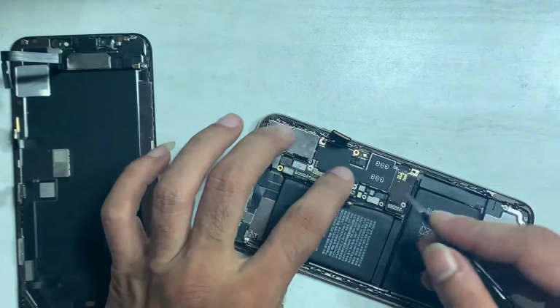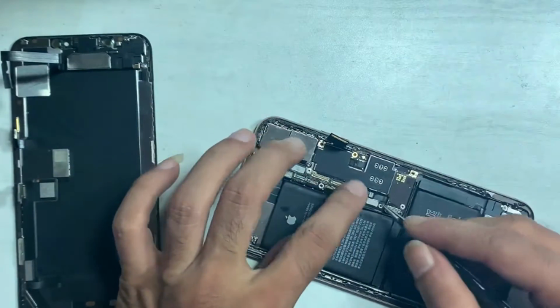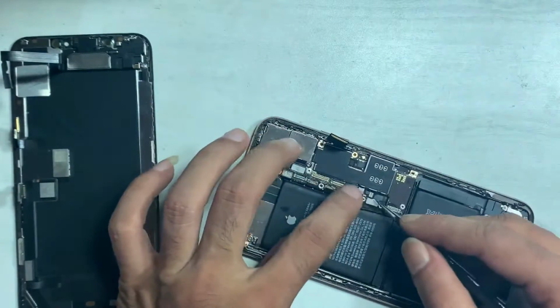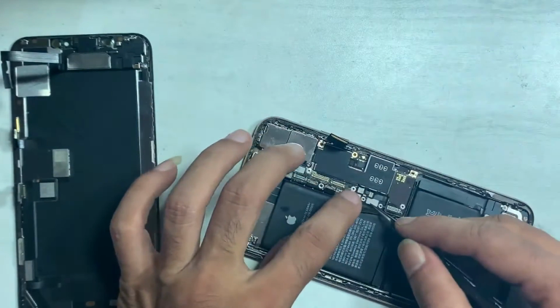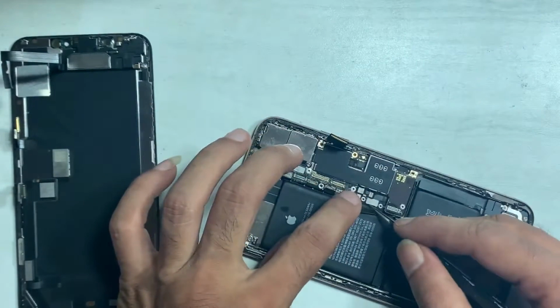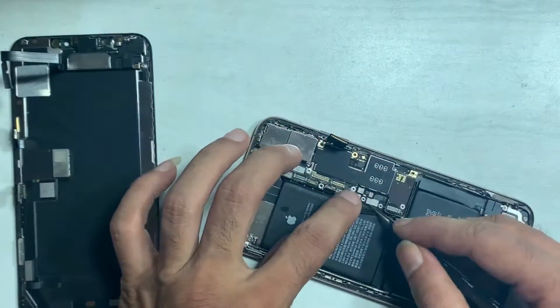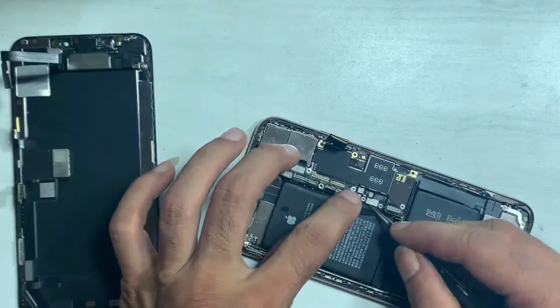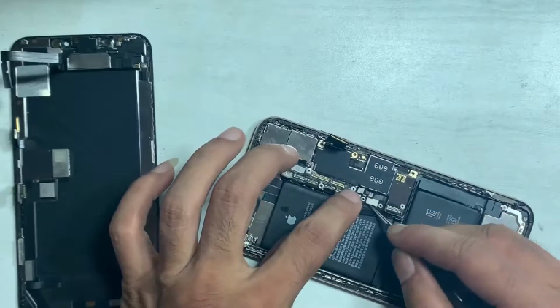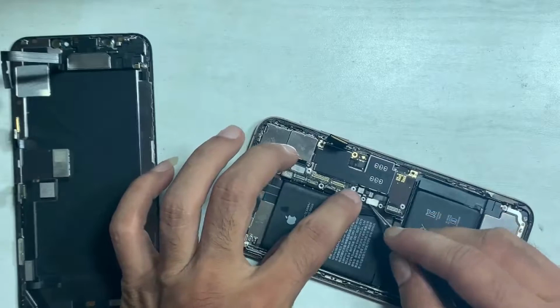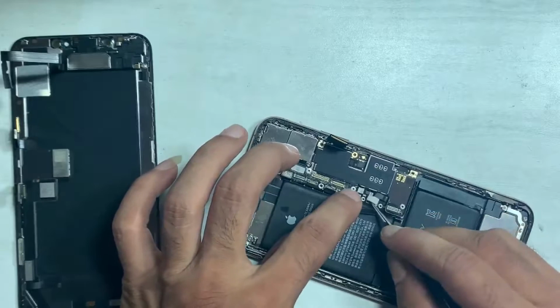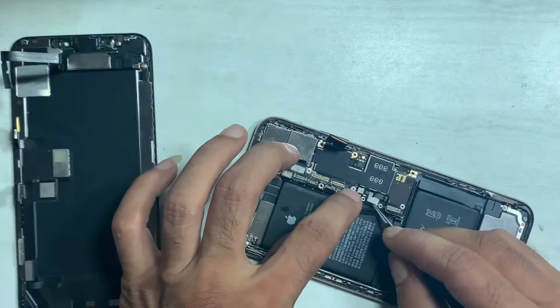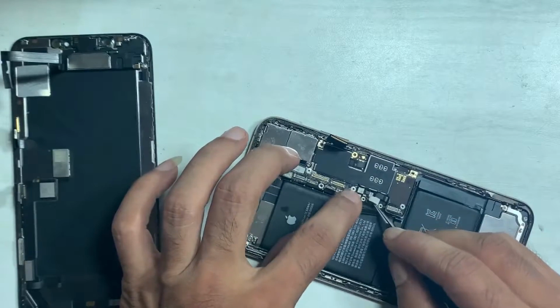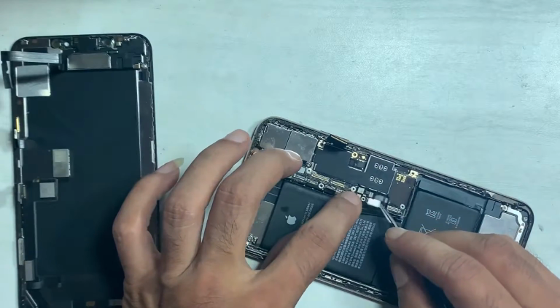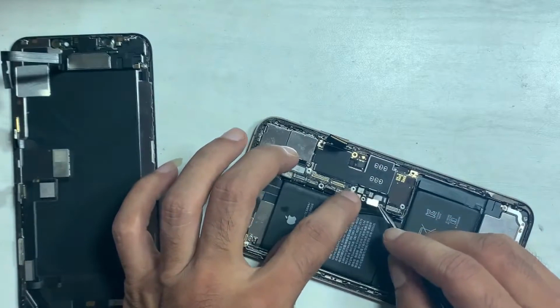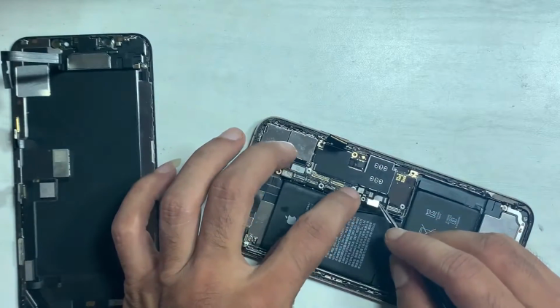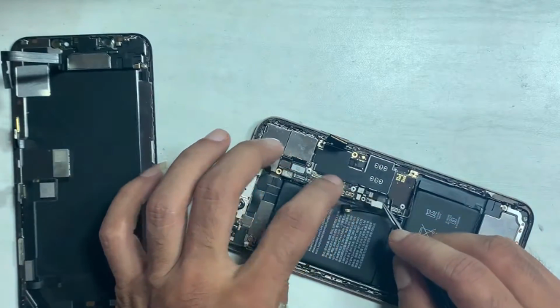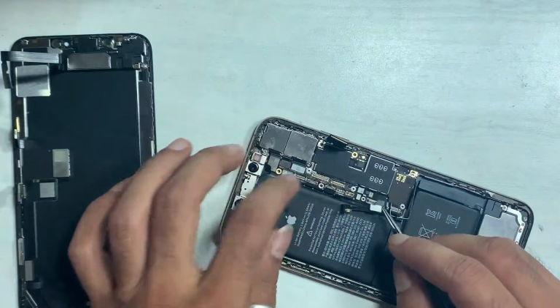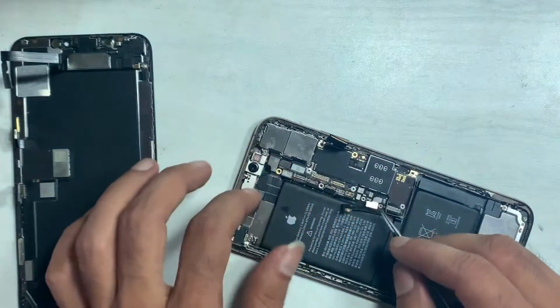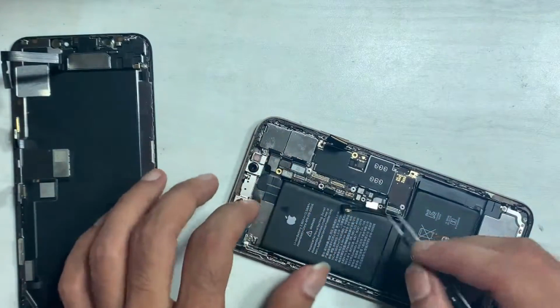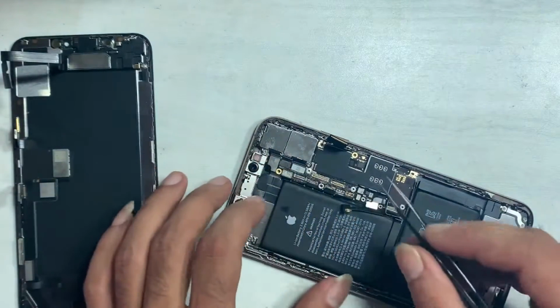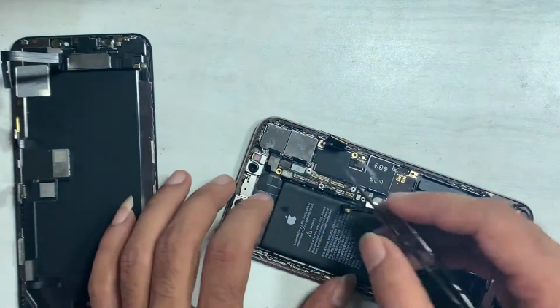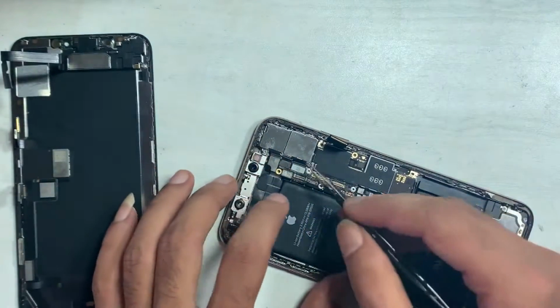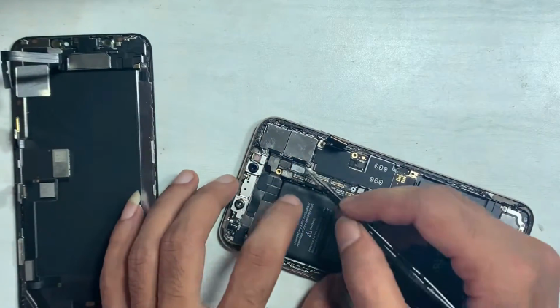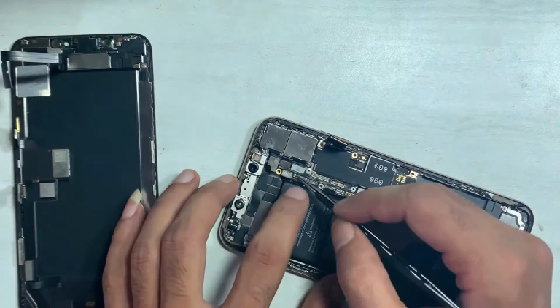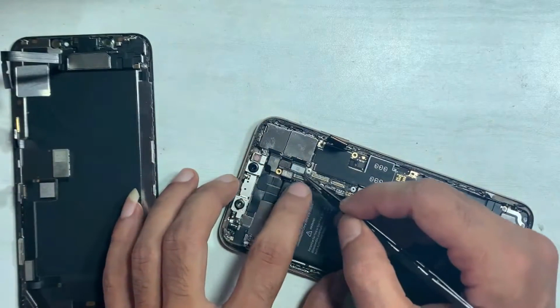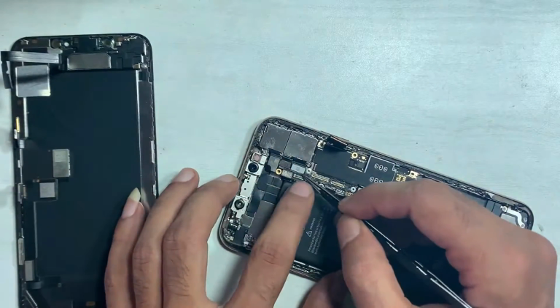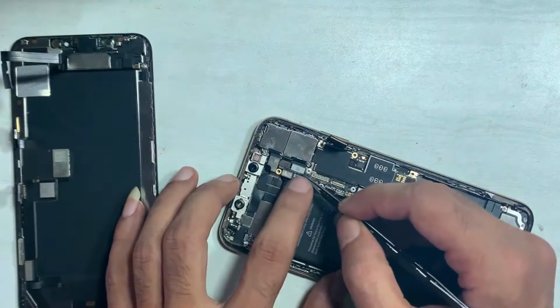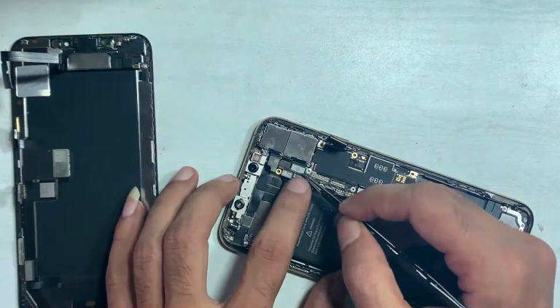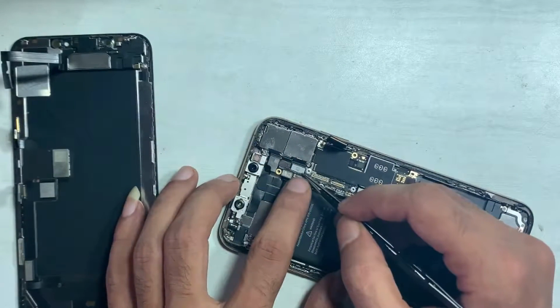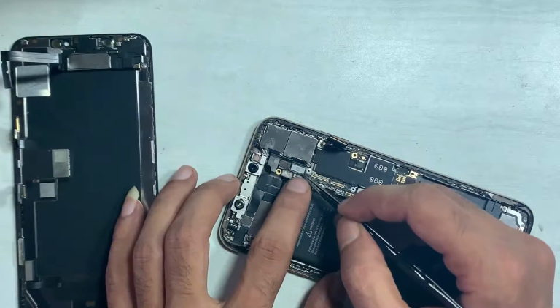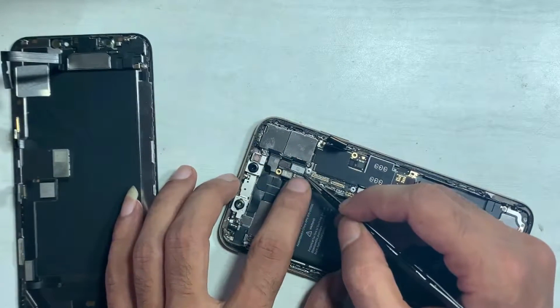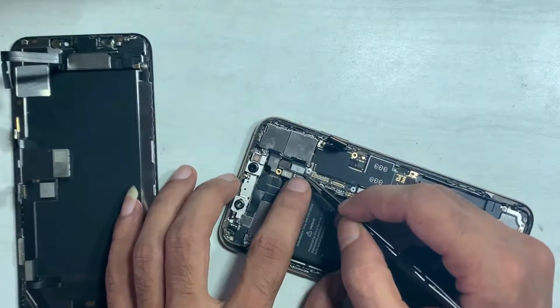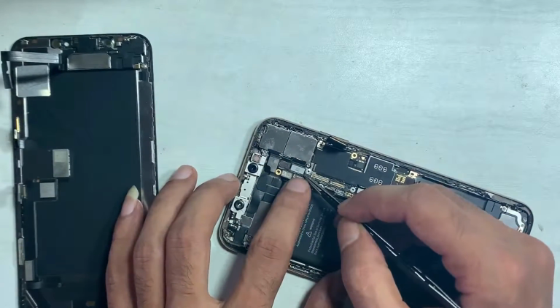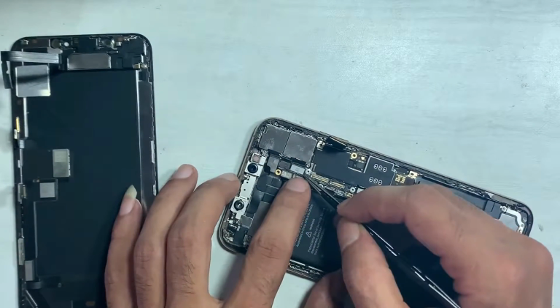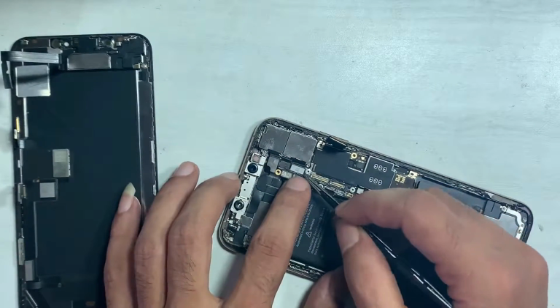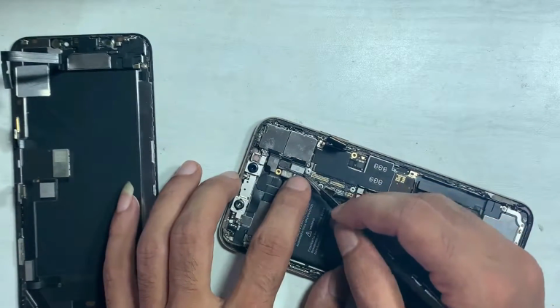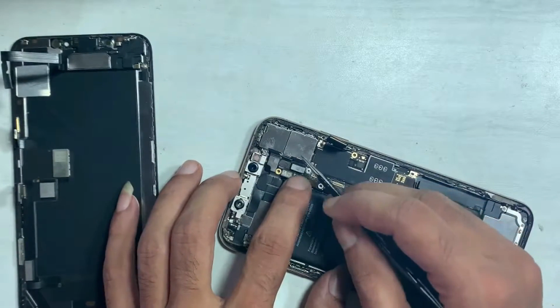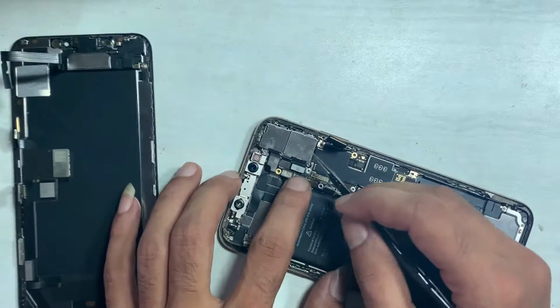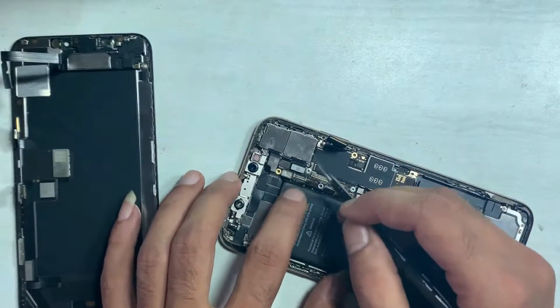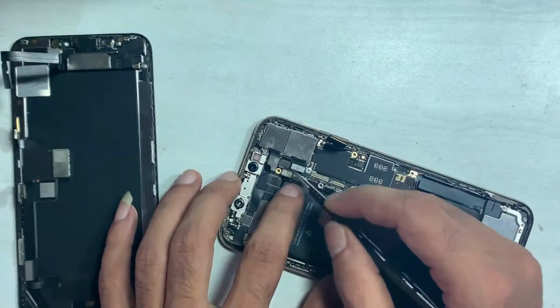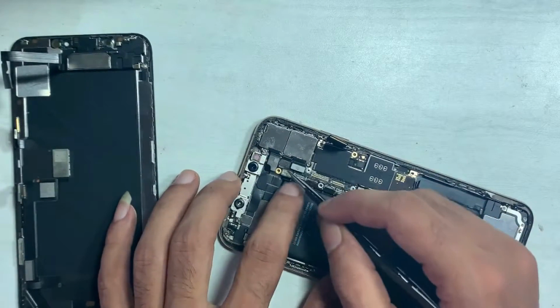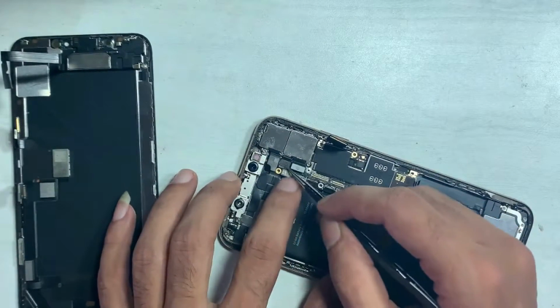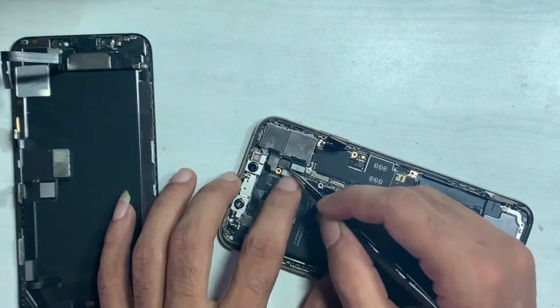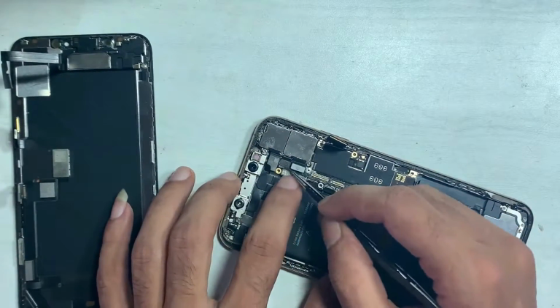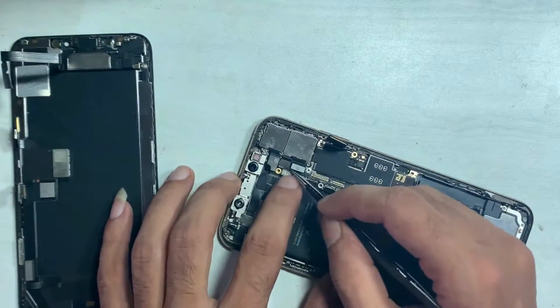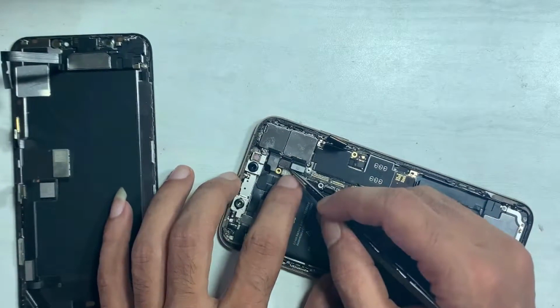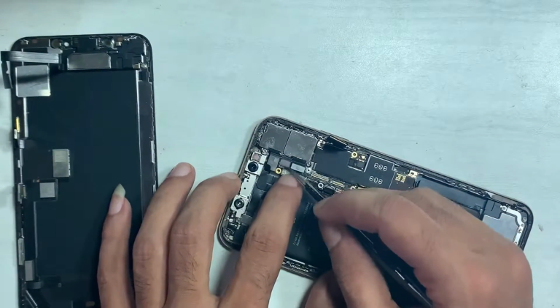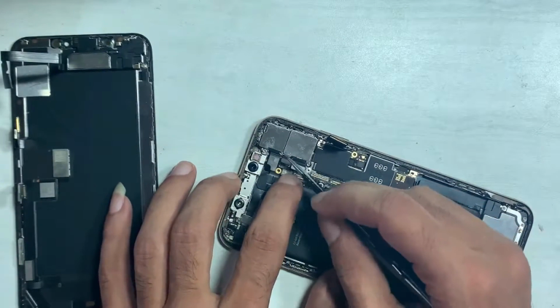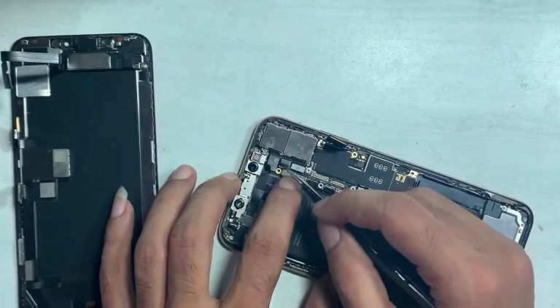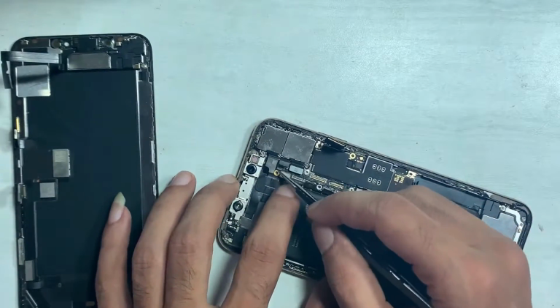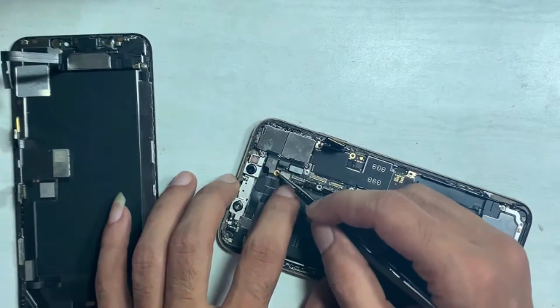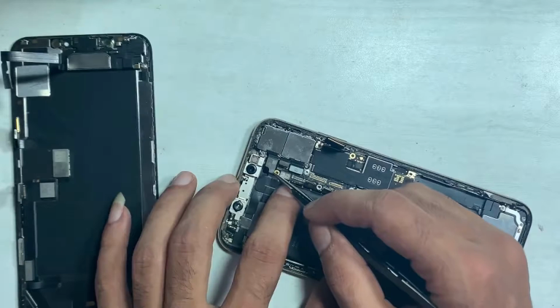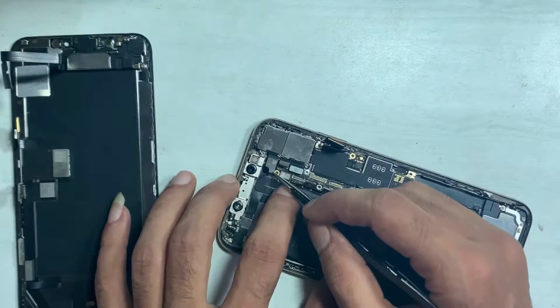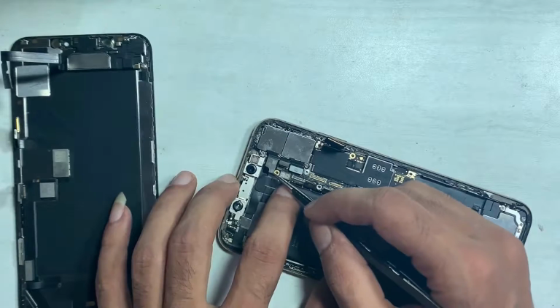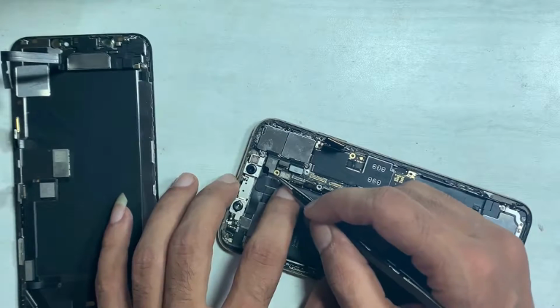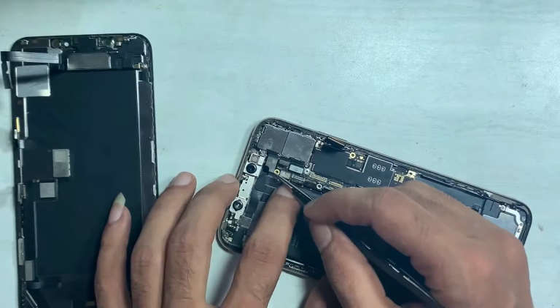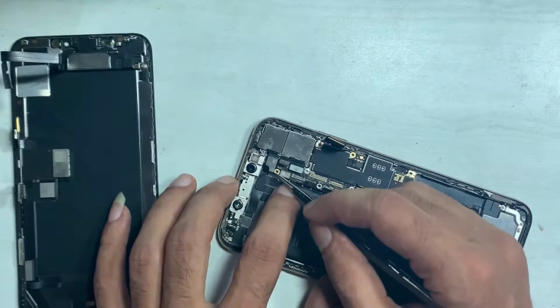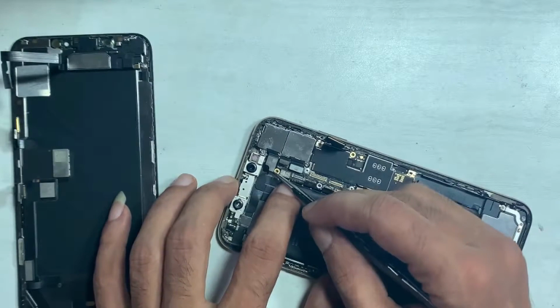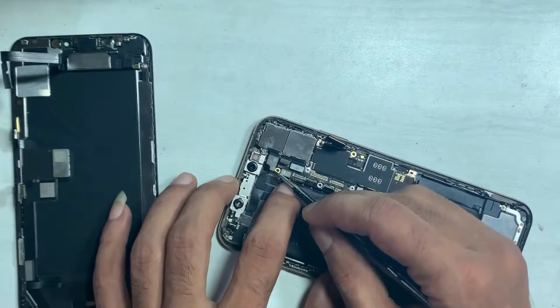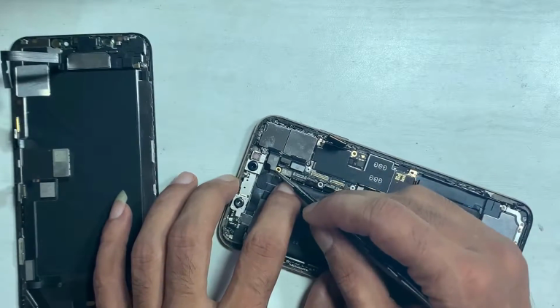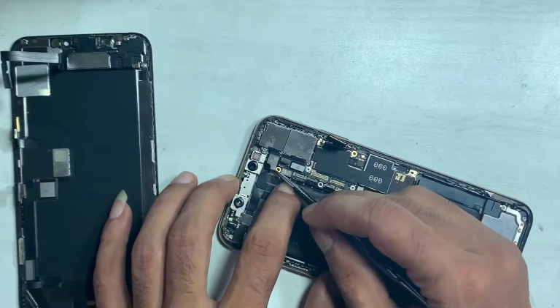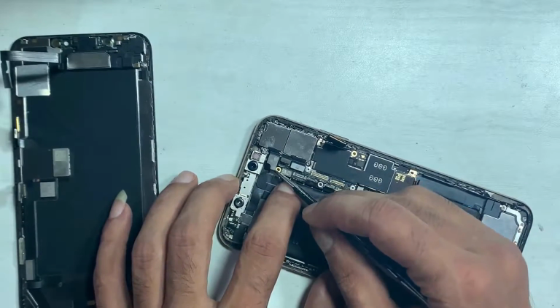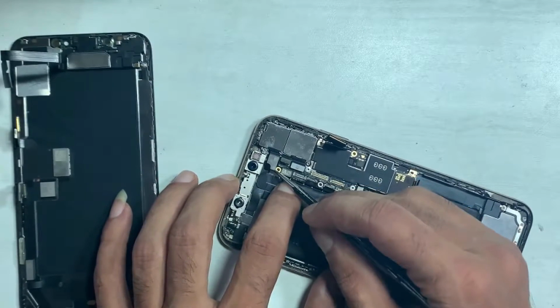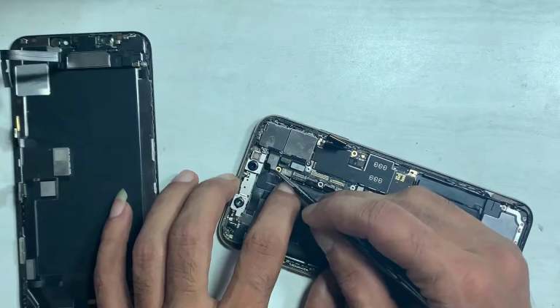Remove all flex cables gently — force may damage the flex or tear it.